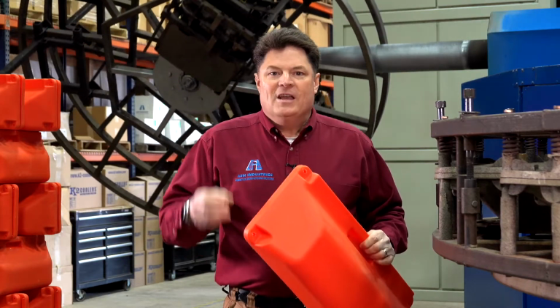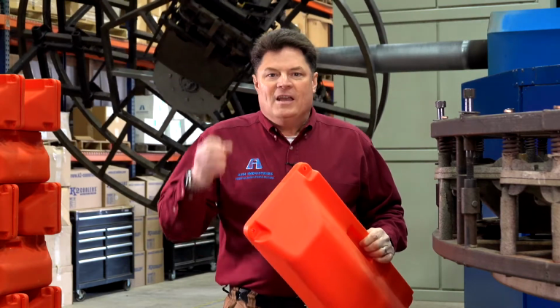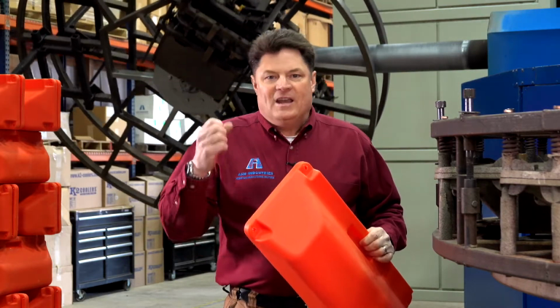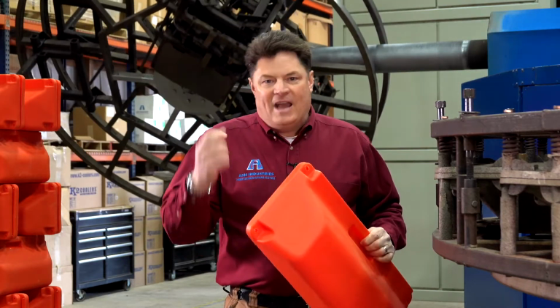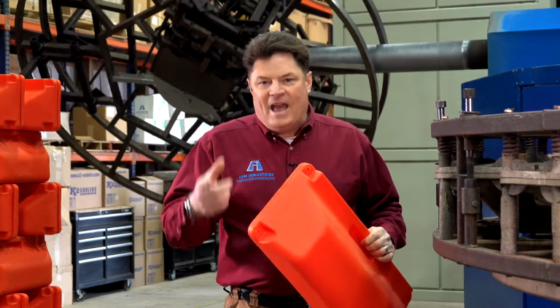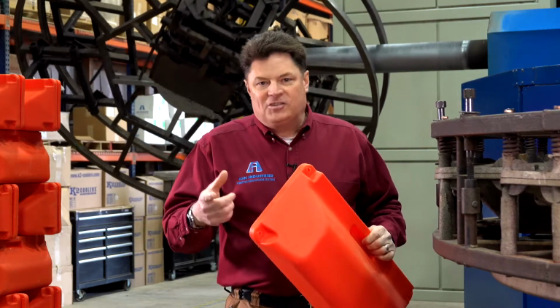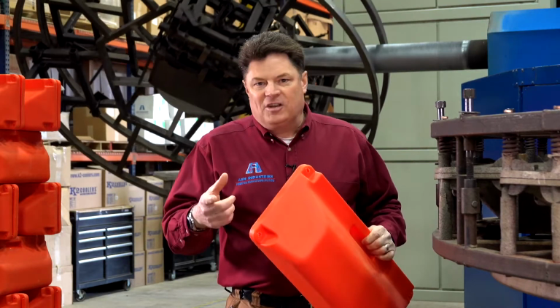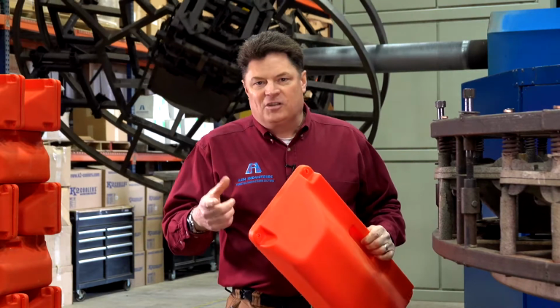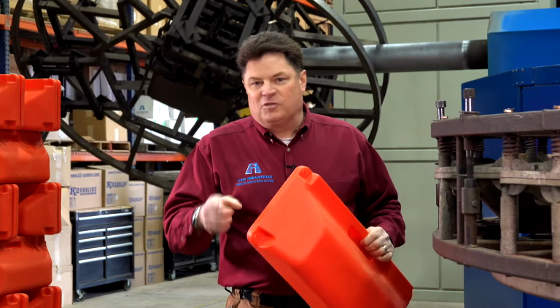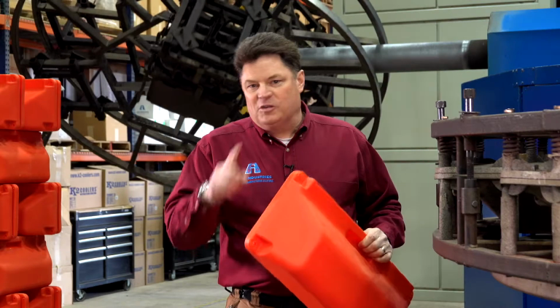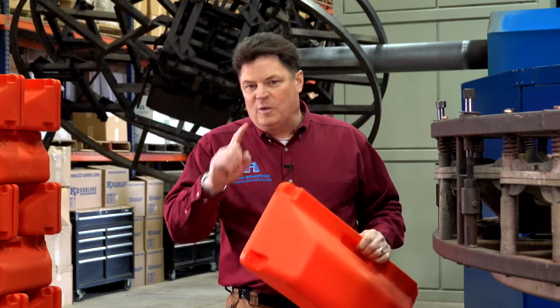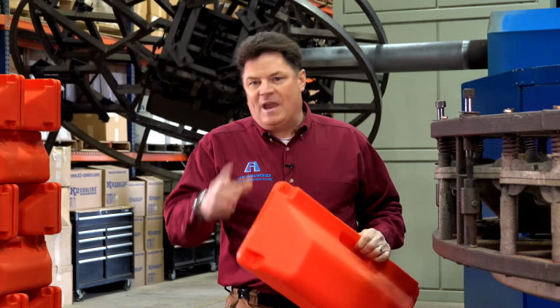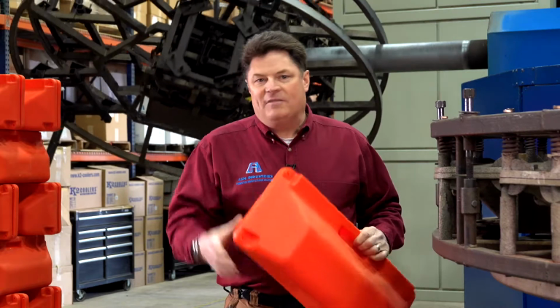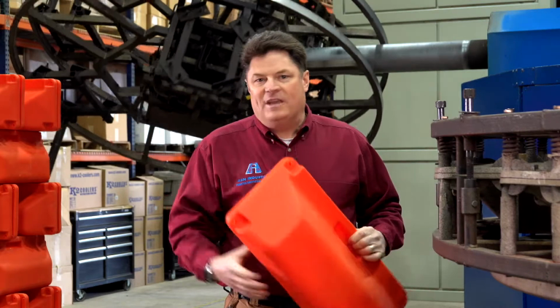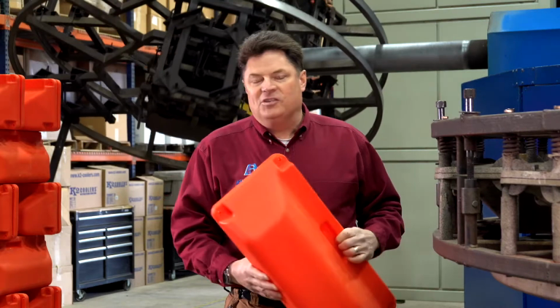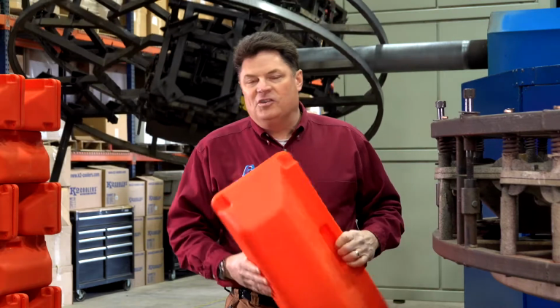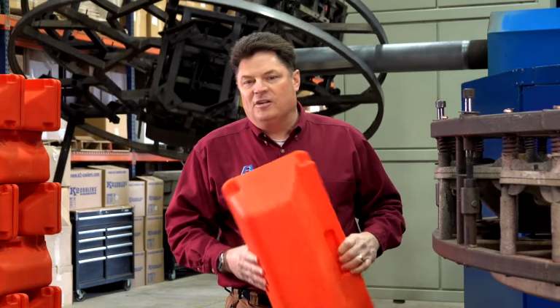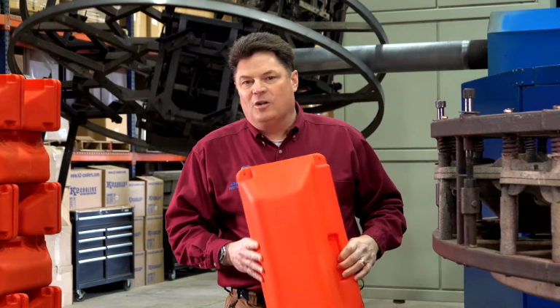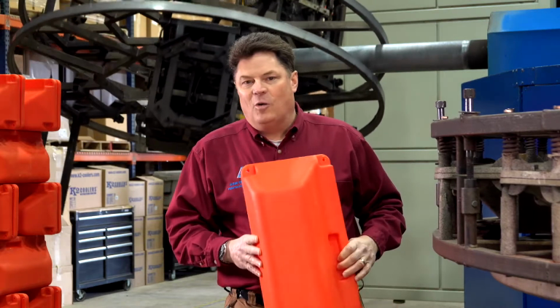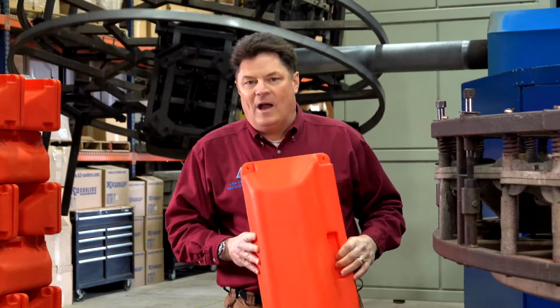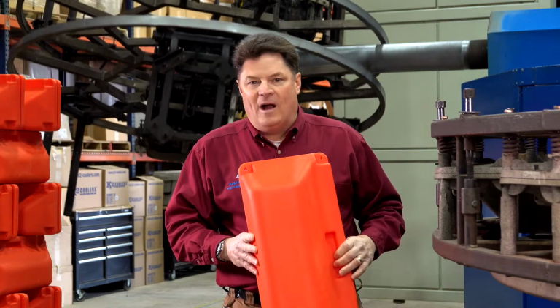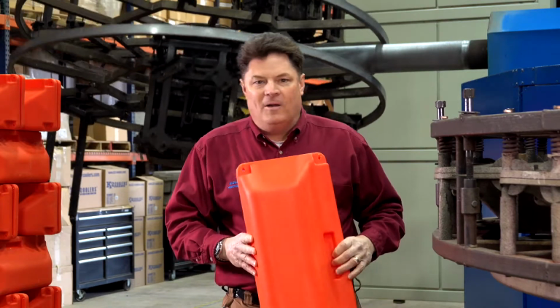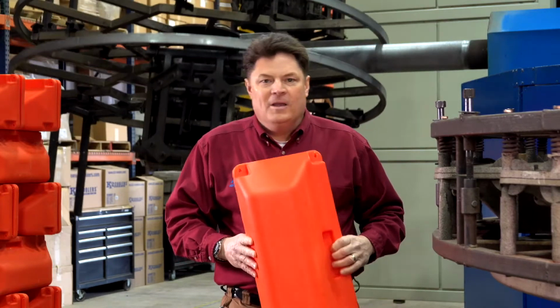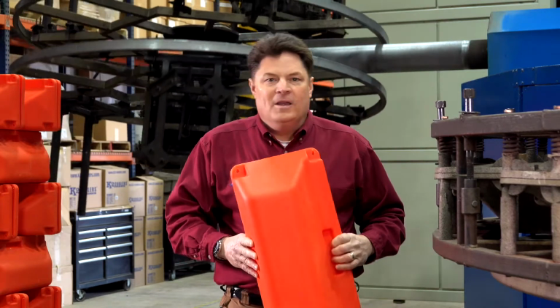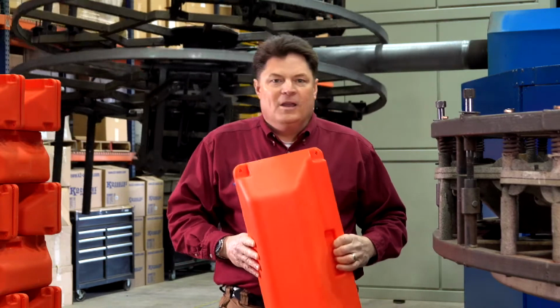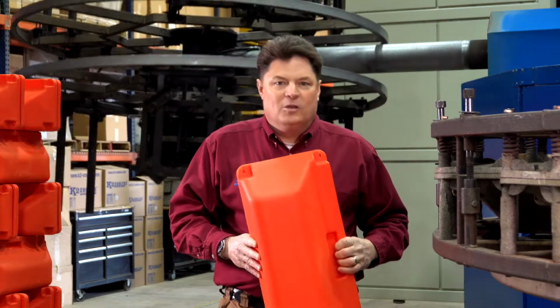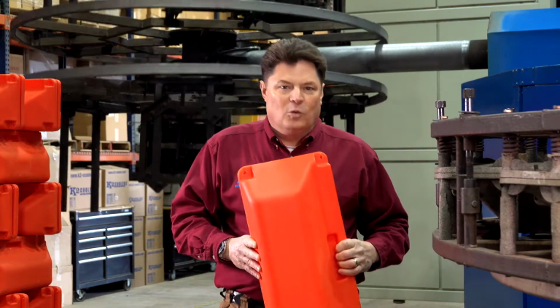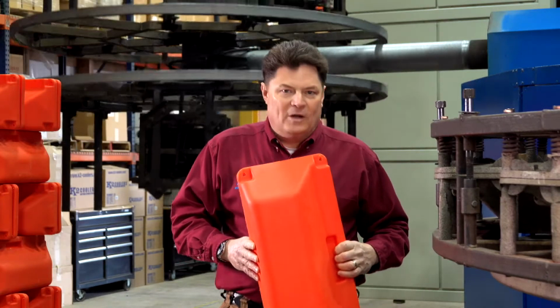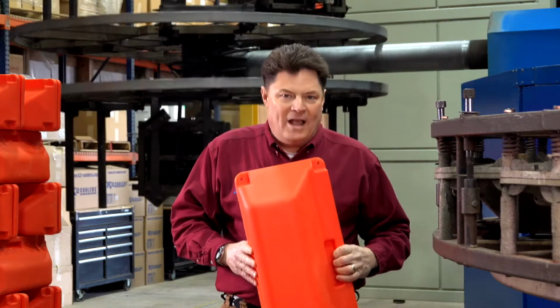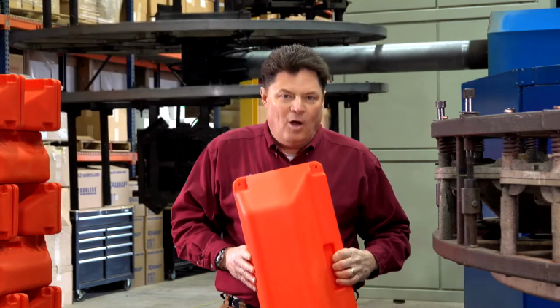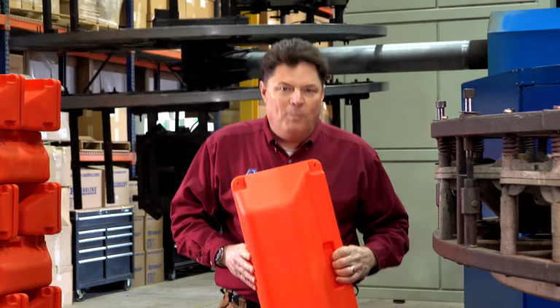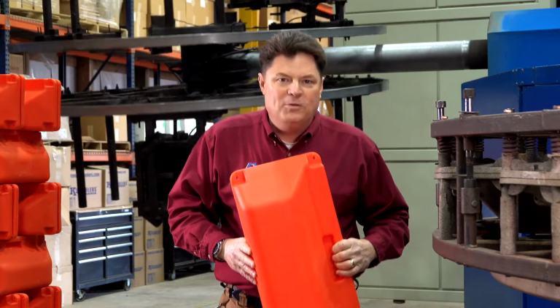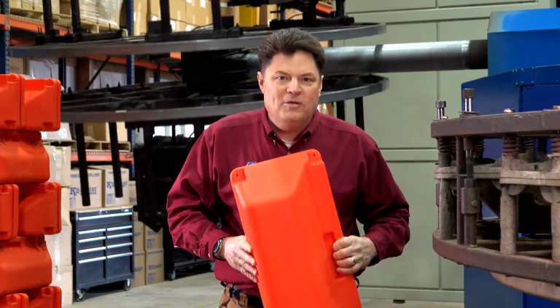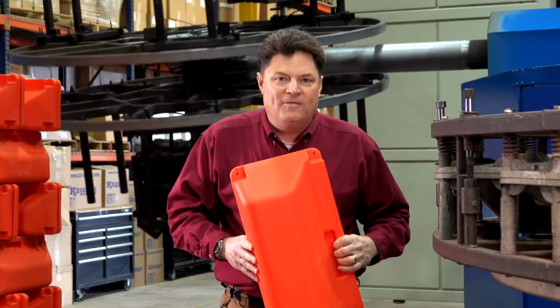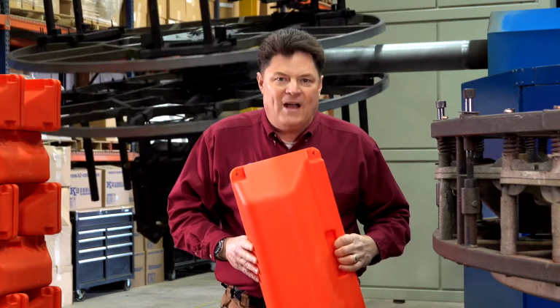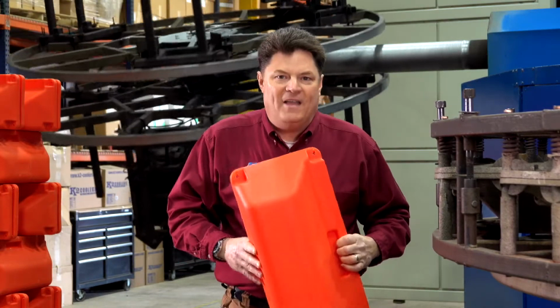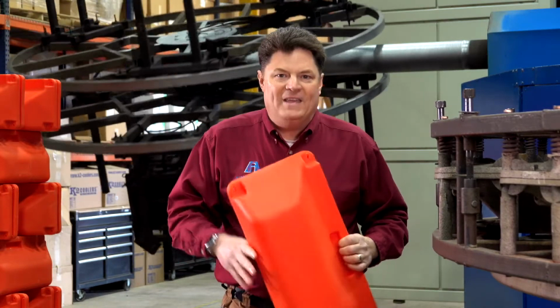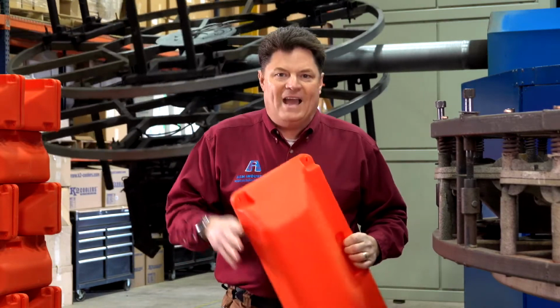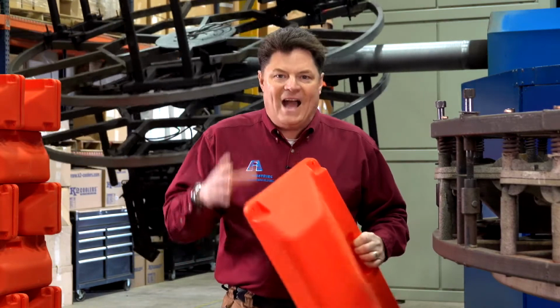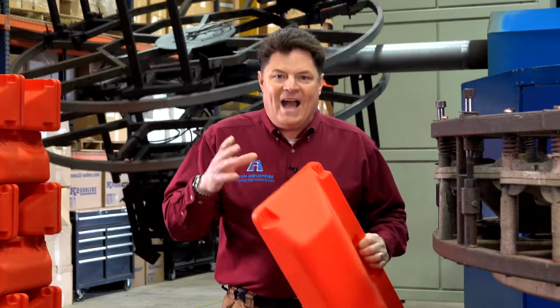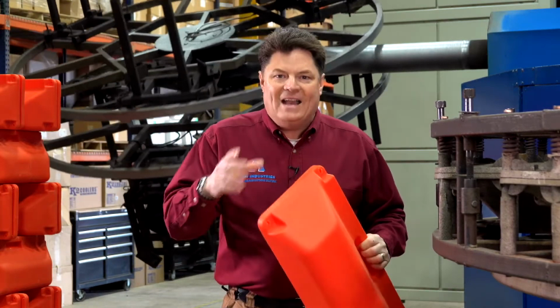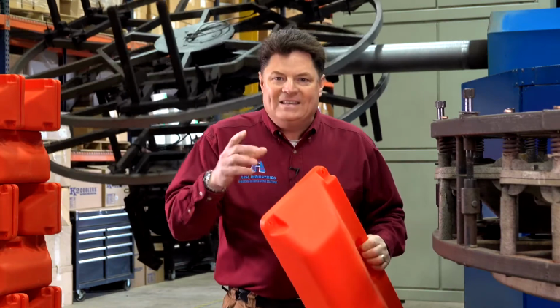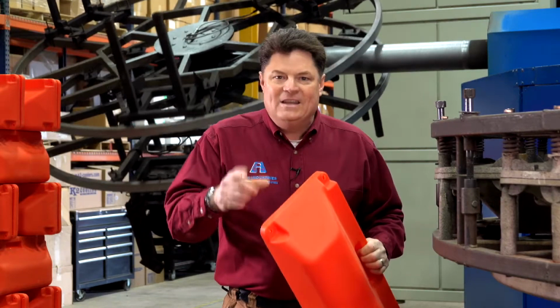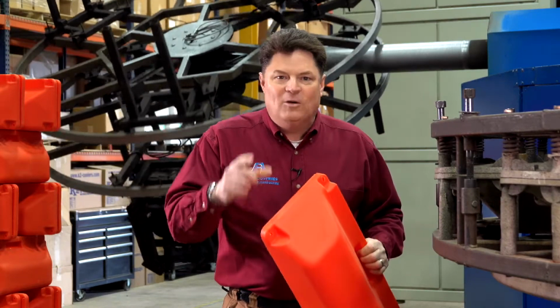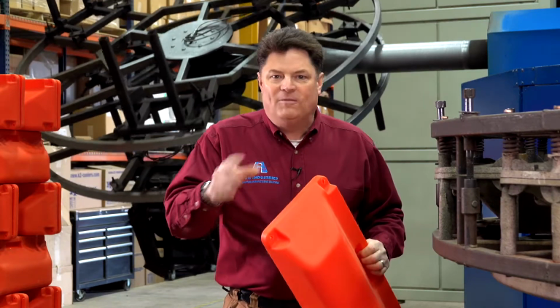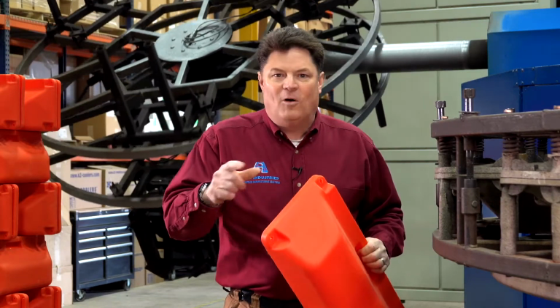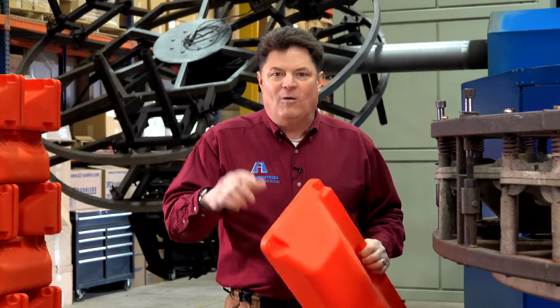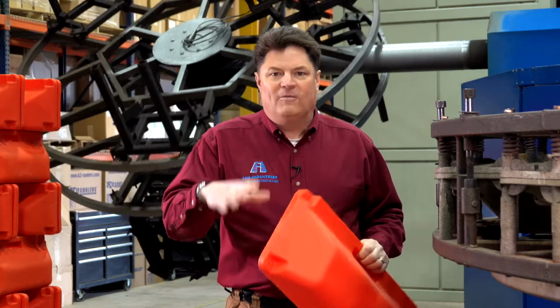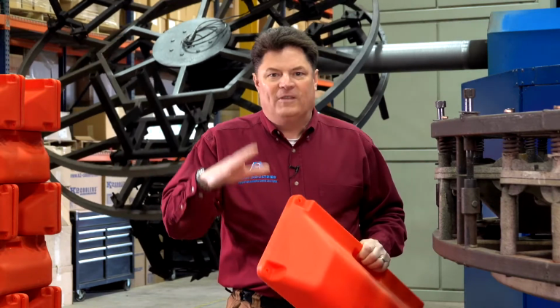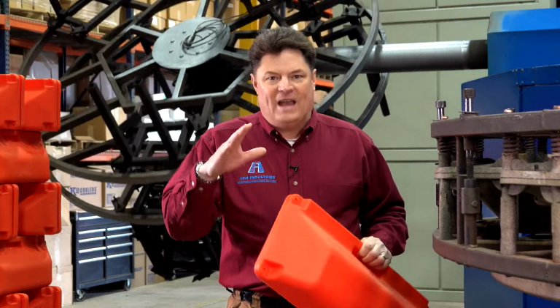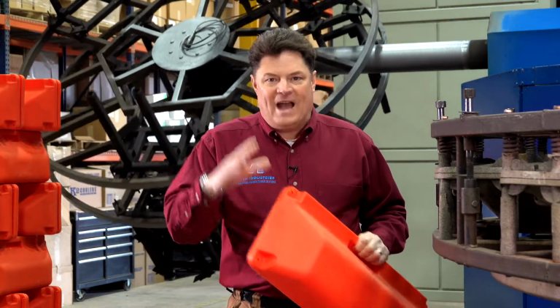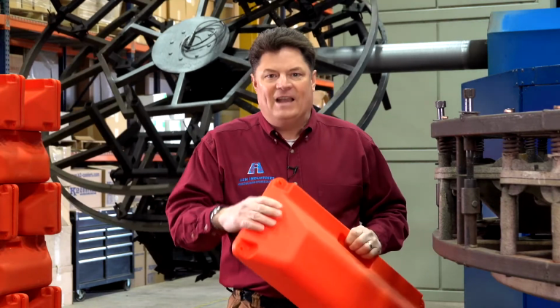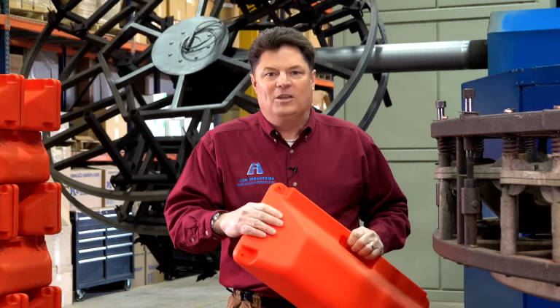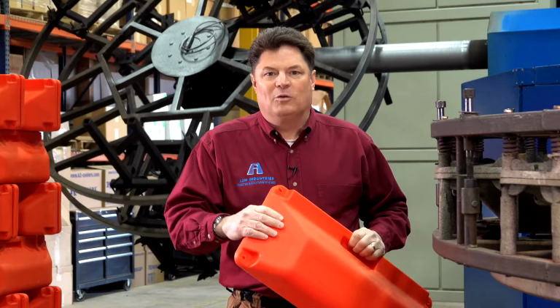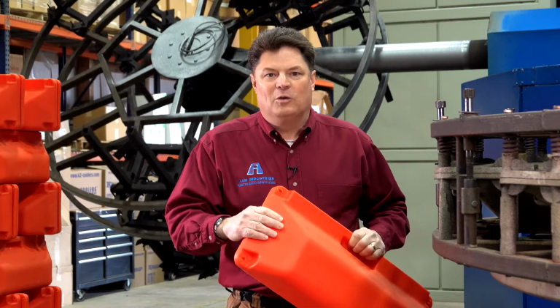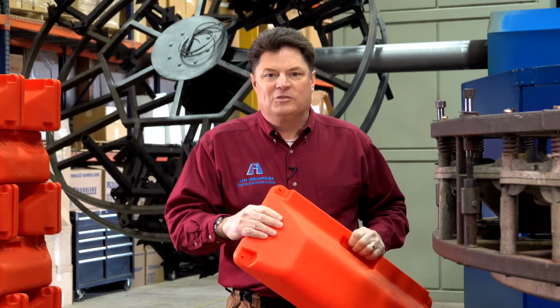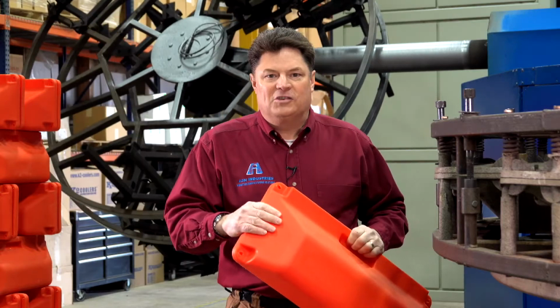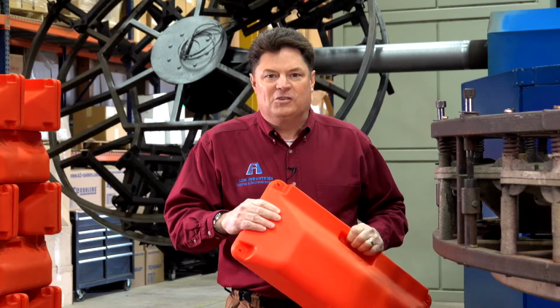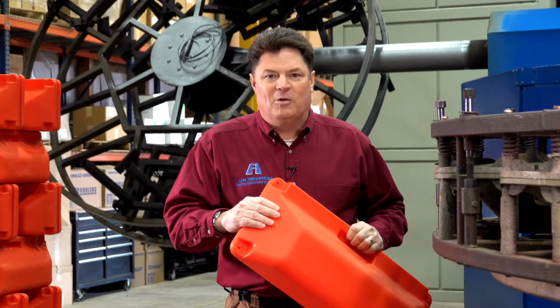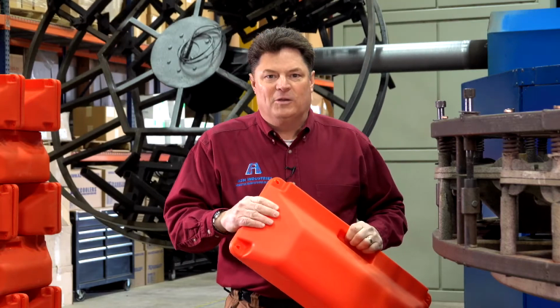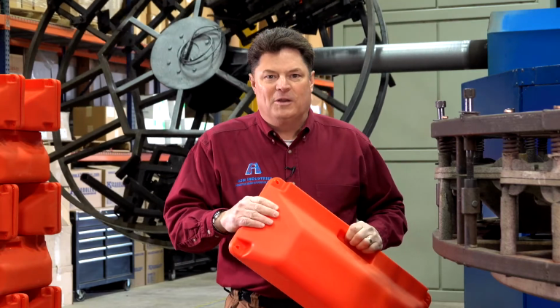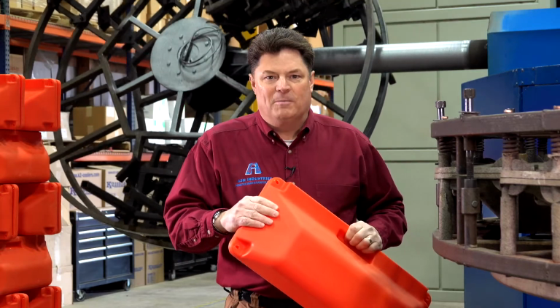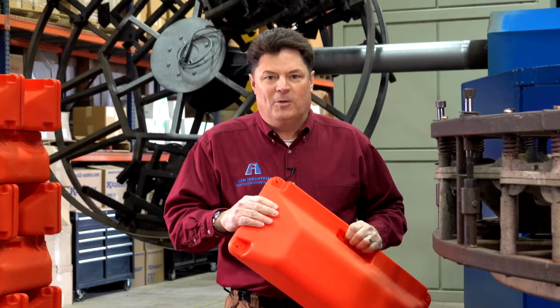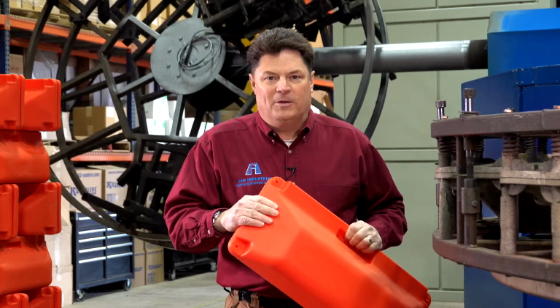At Ash Industries, we have the engineering know-how in order to help you find the ideal foam for the ideal rotational molding component.